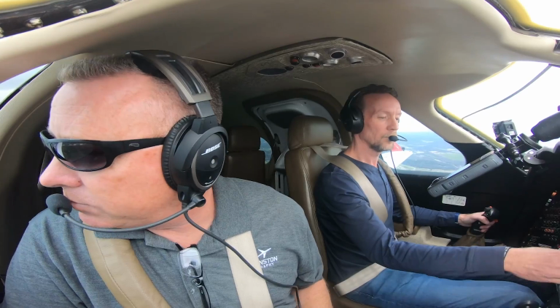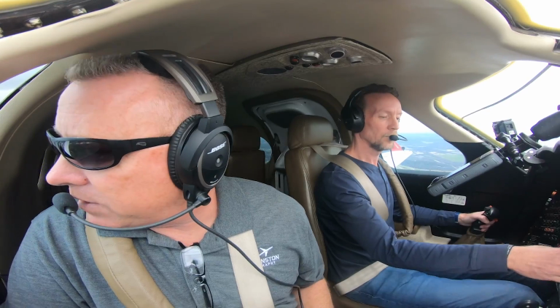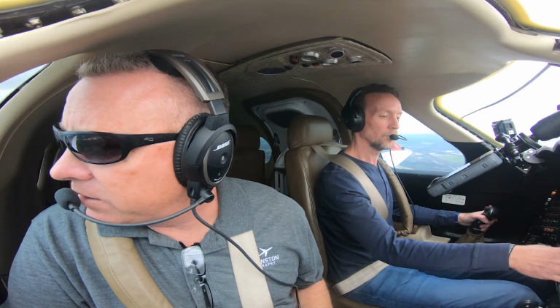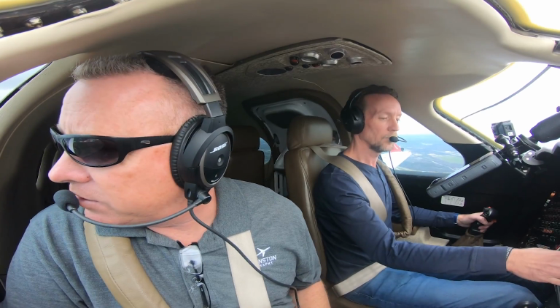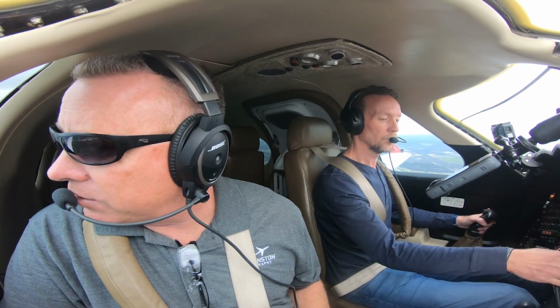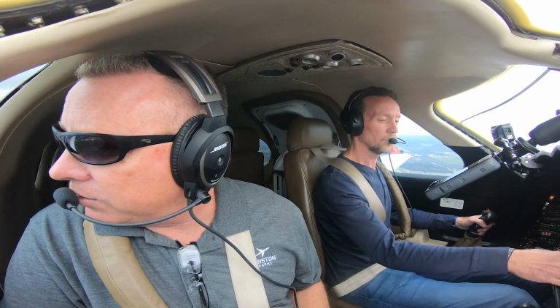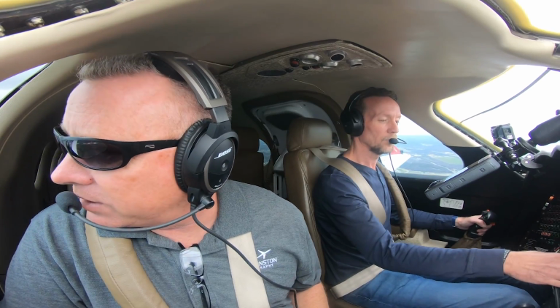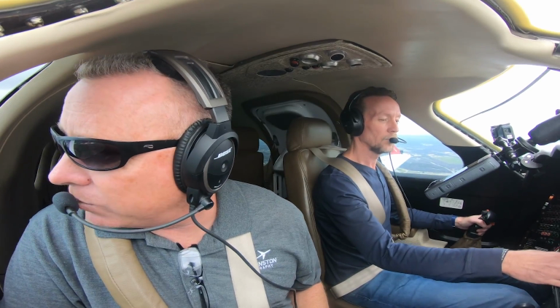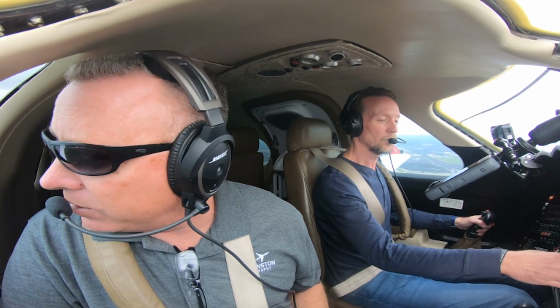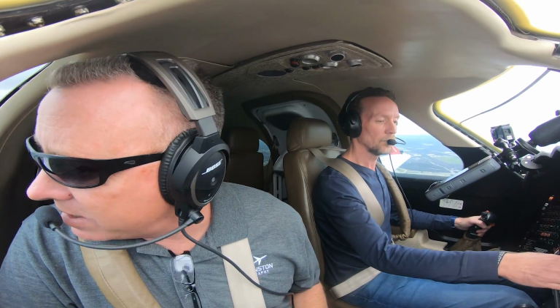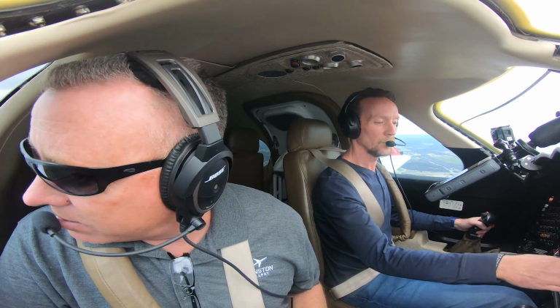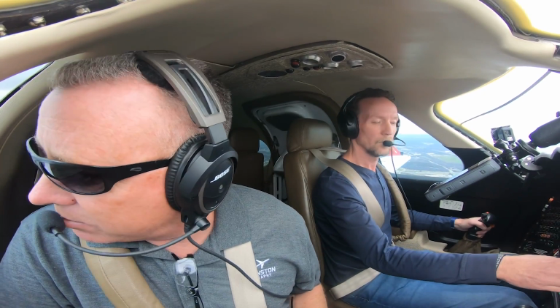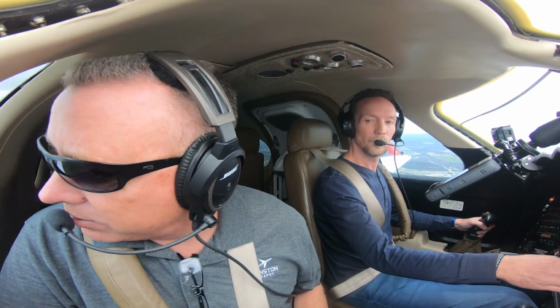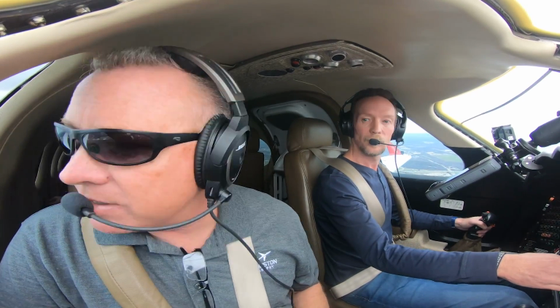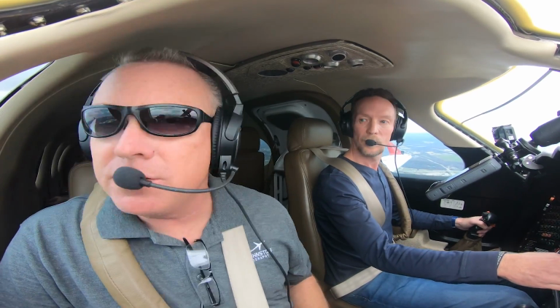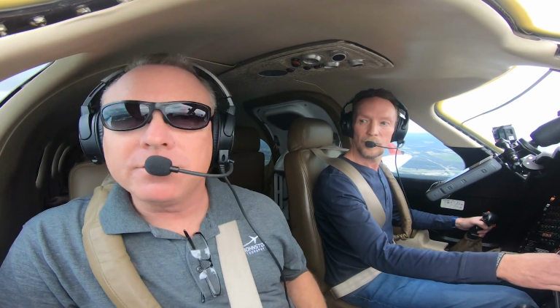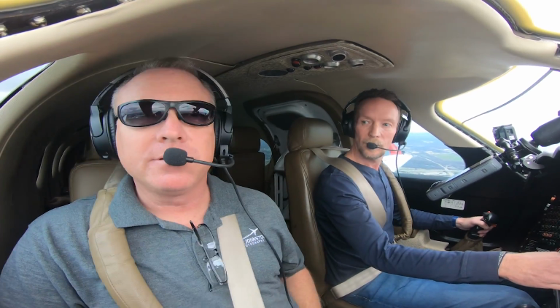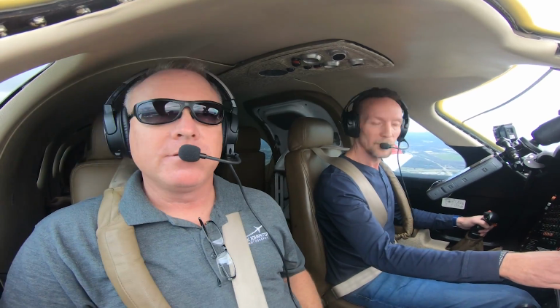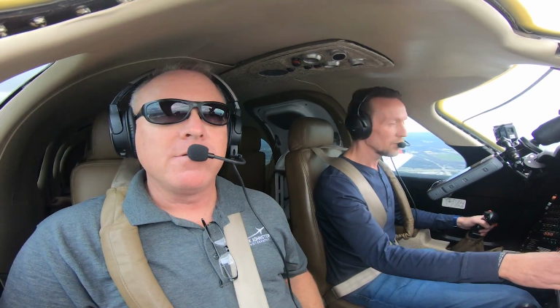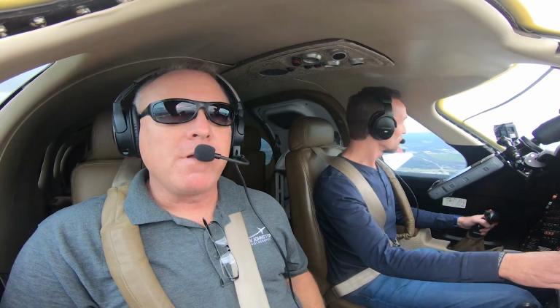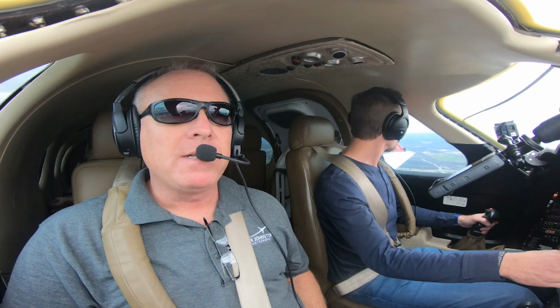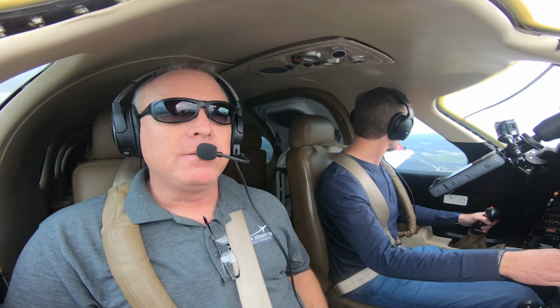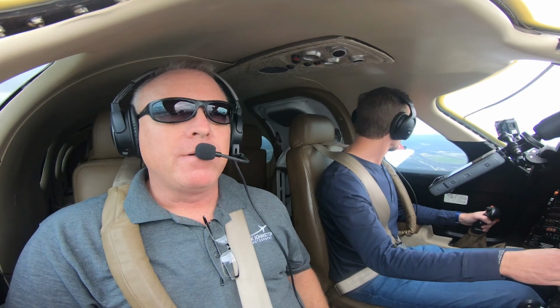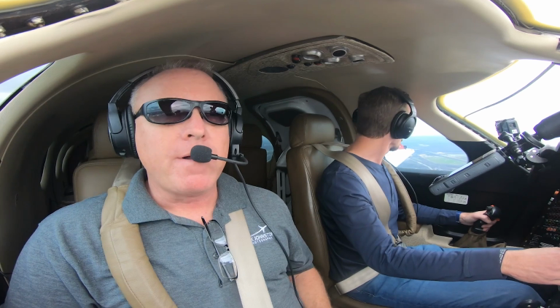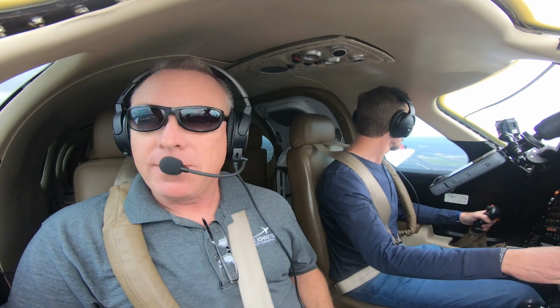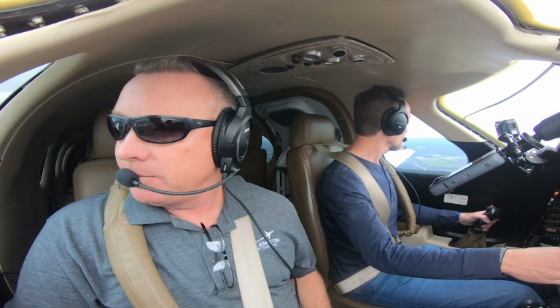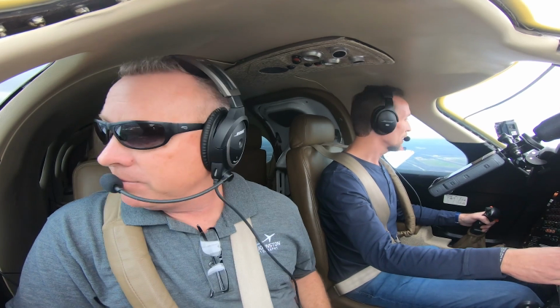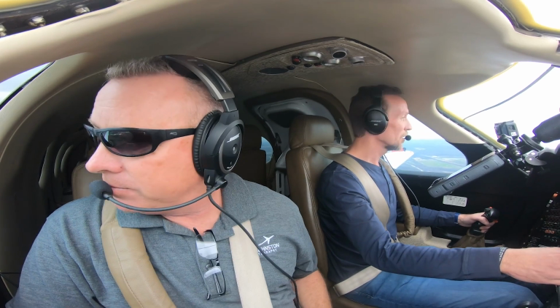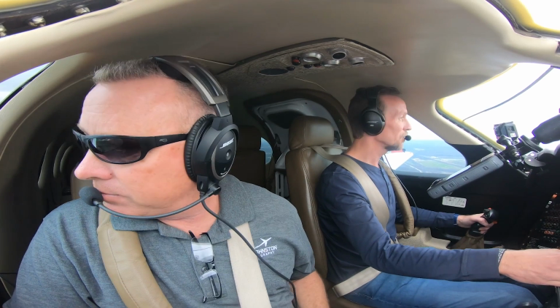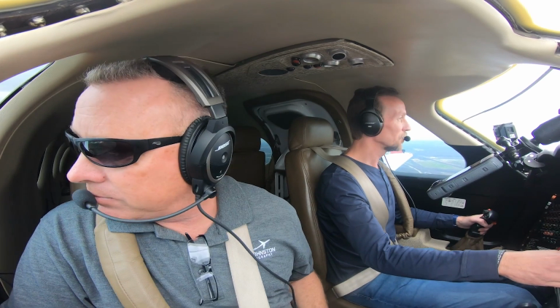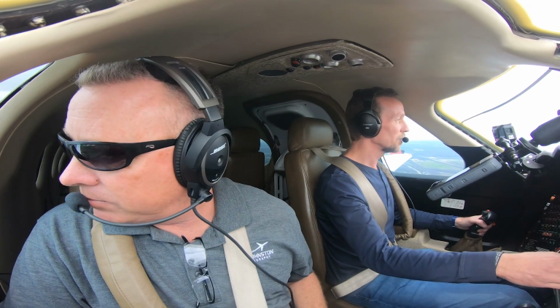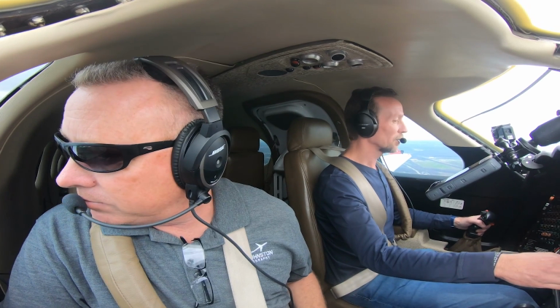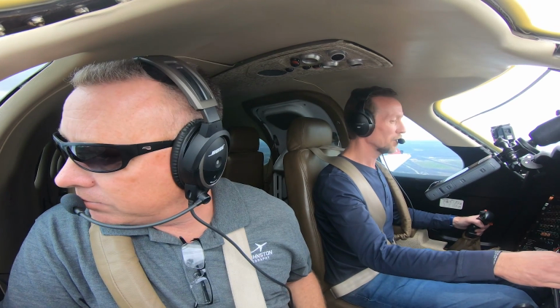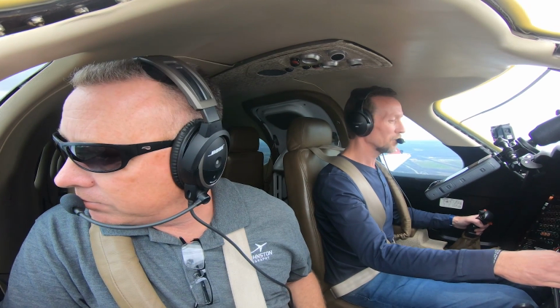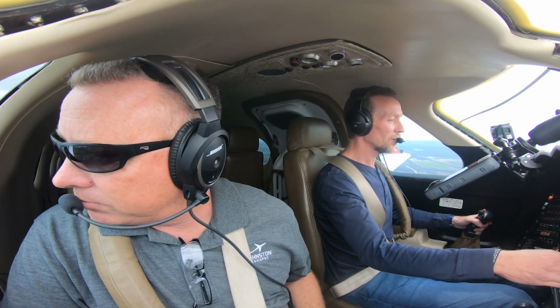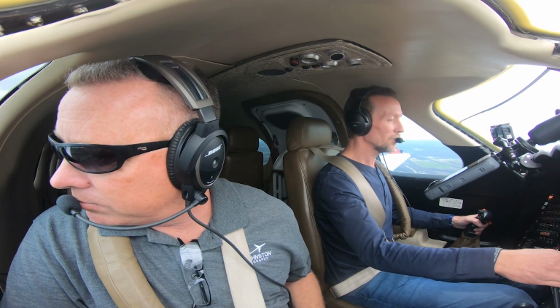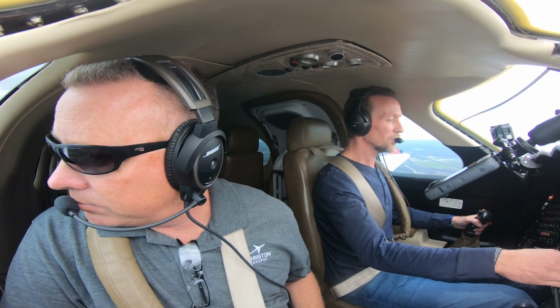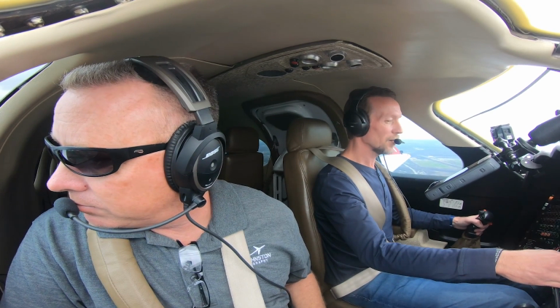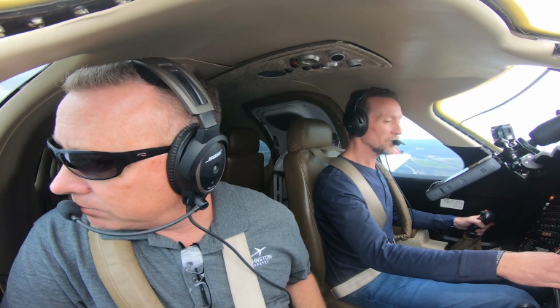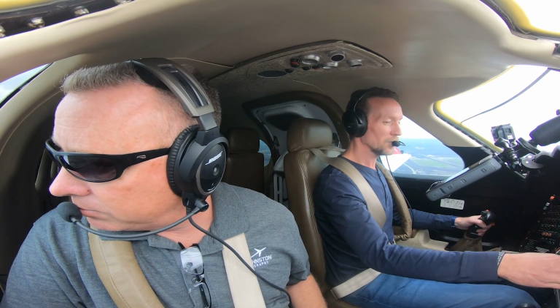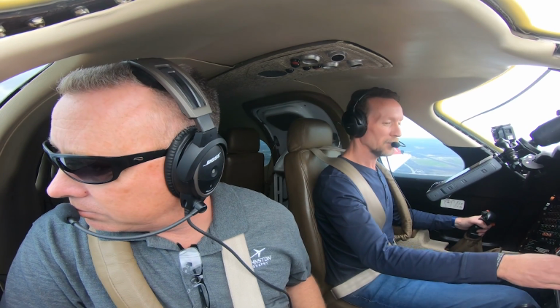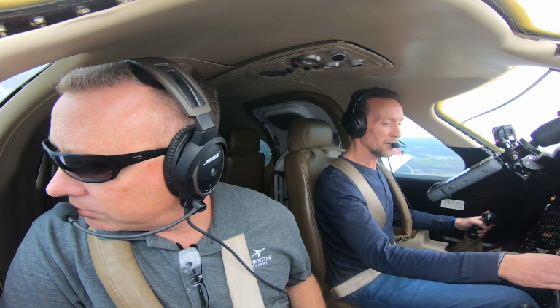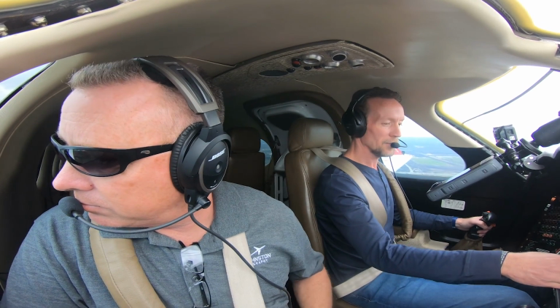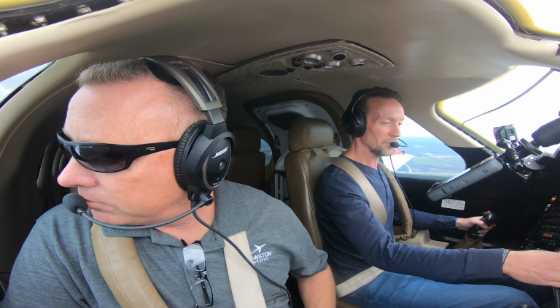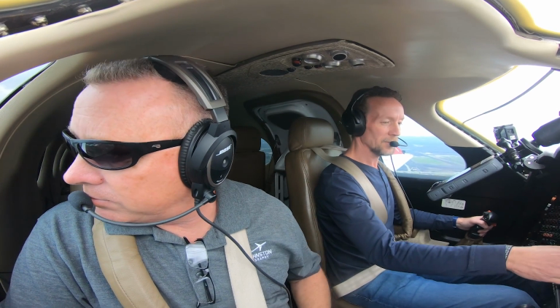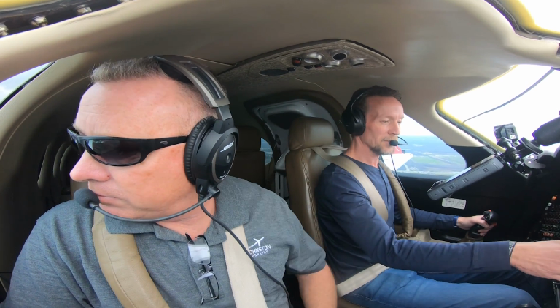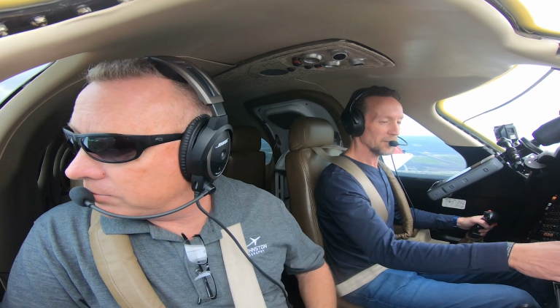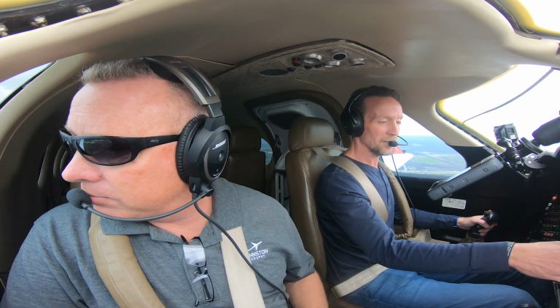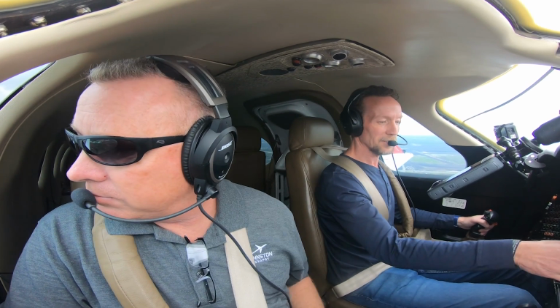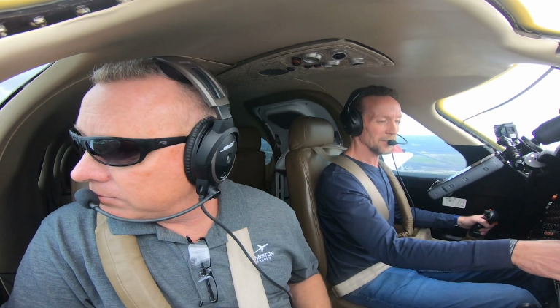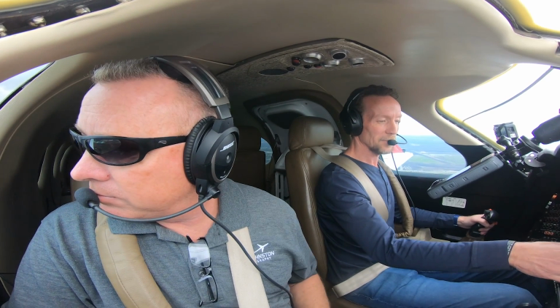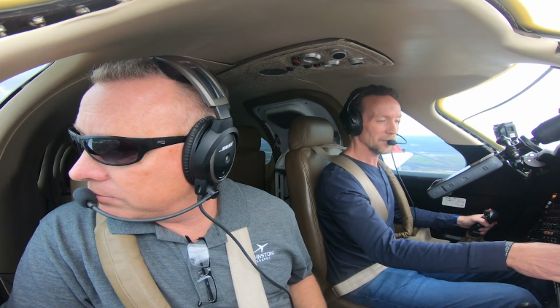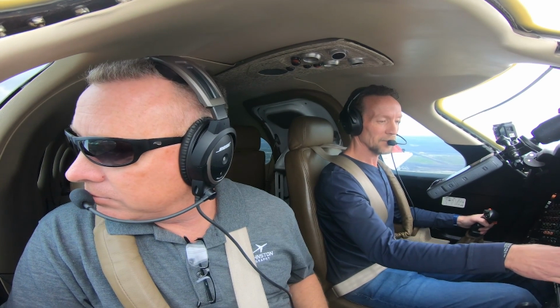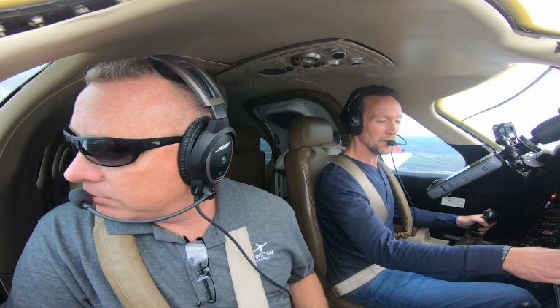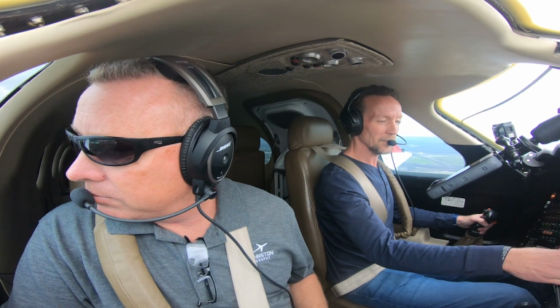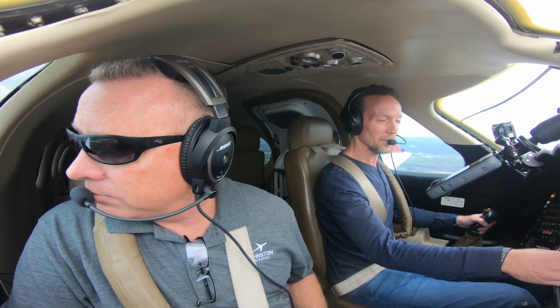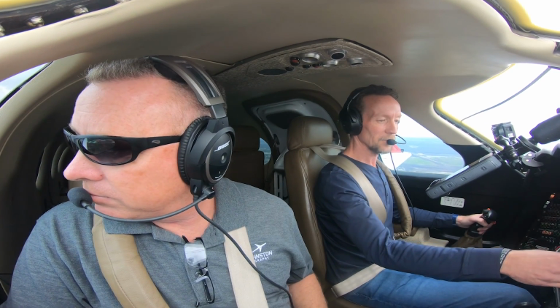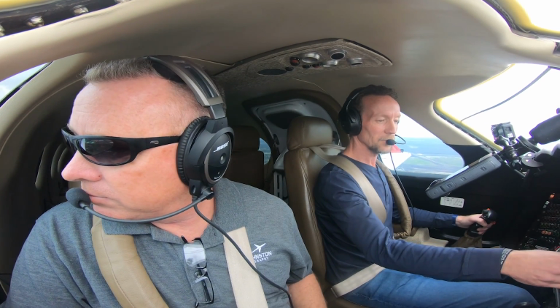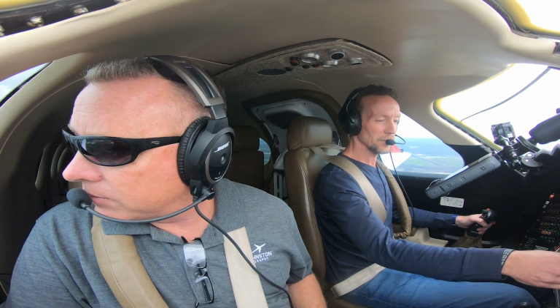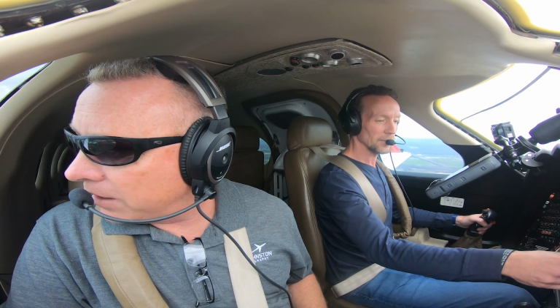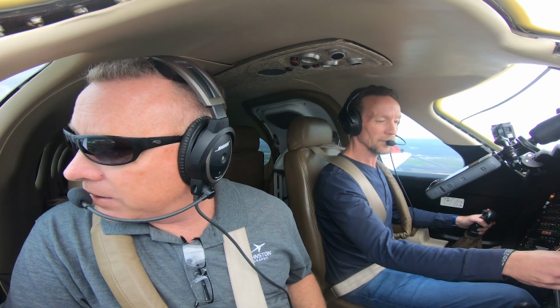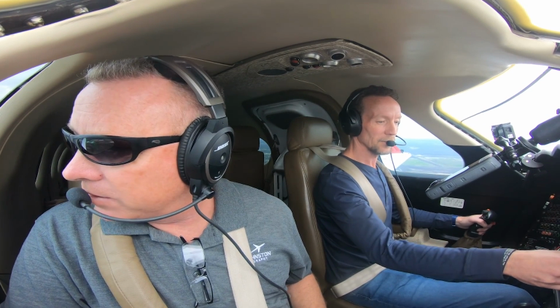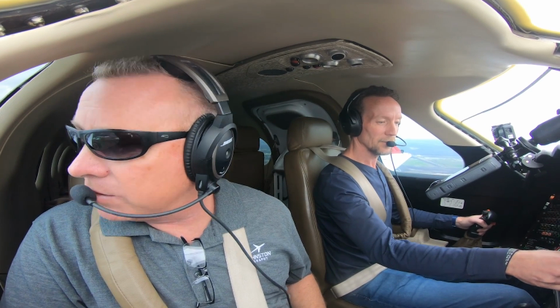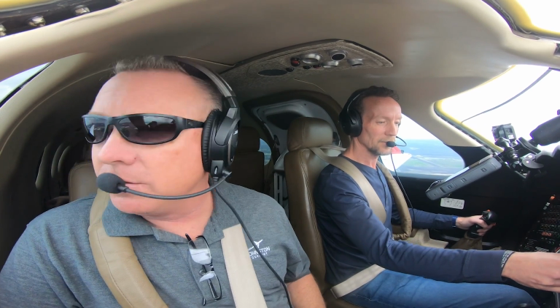Yeah, this is a cool looking wing. I love the wing. Those guys were all saying 'that wing's ugly' and I'm like, man, I love the wing - I think it looks cool.